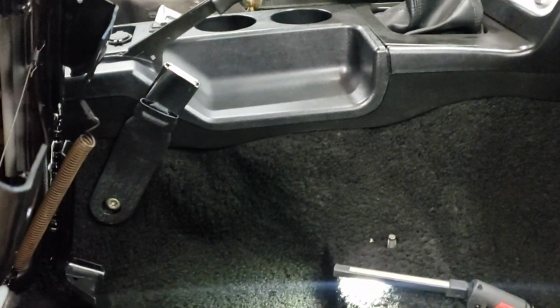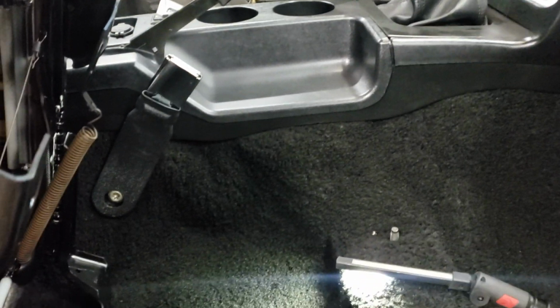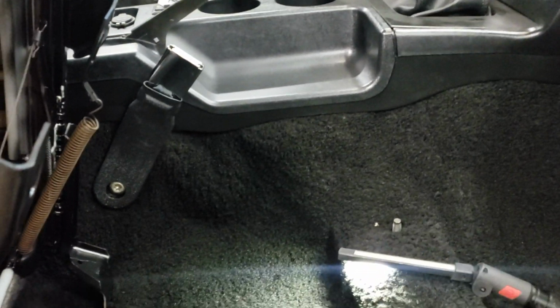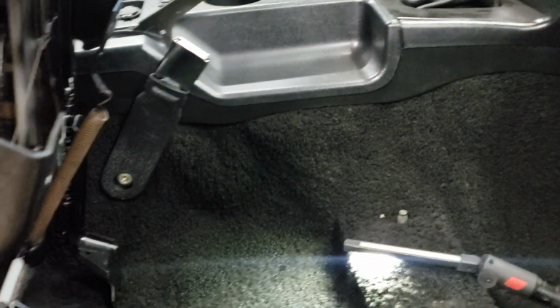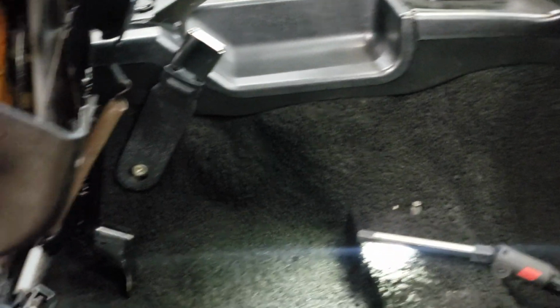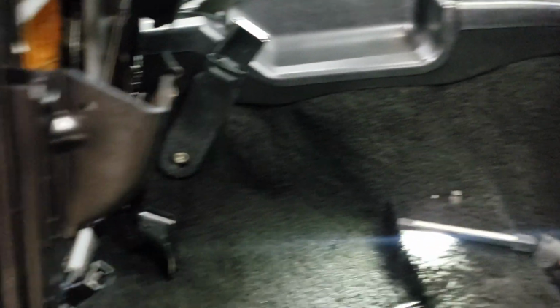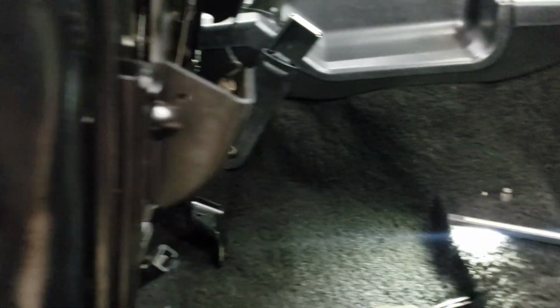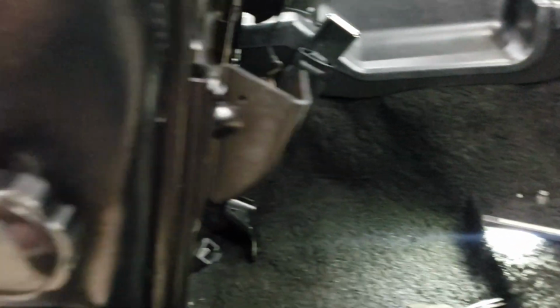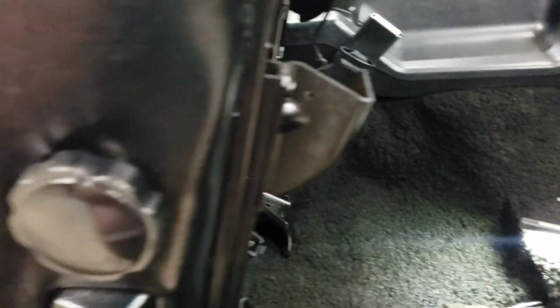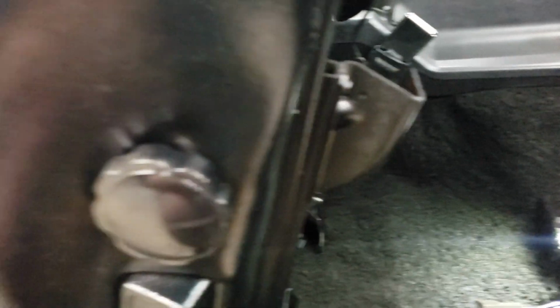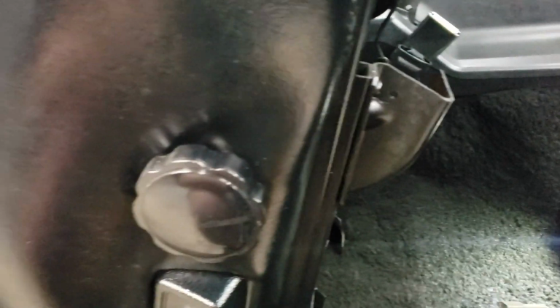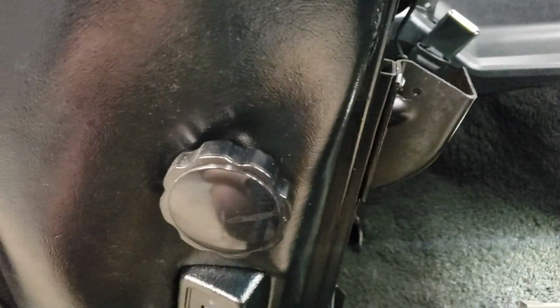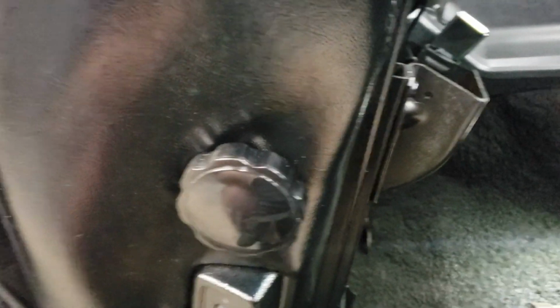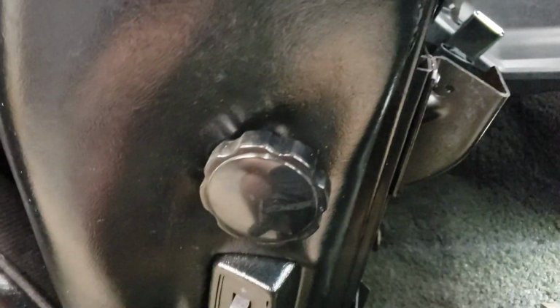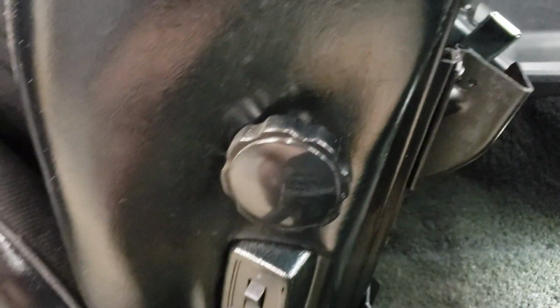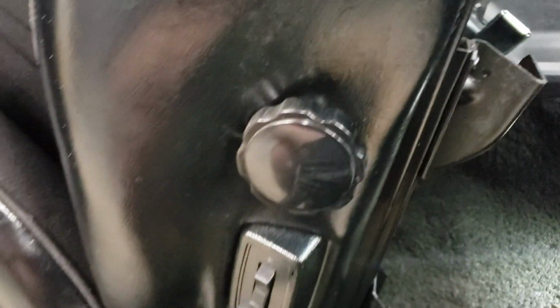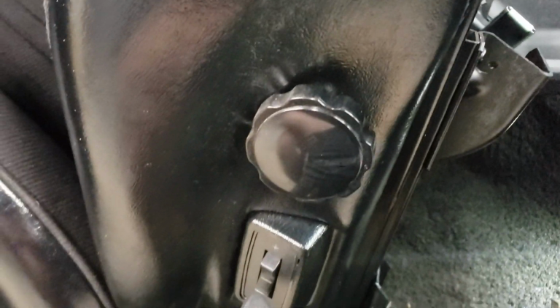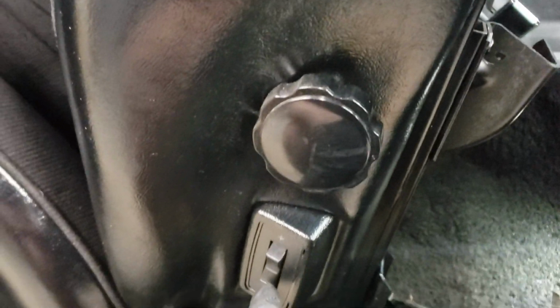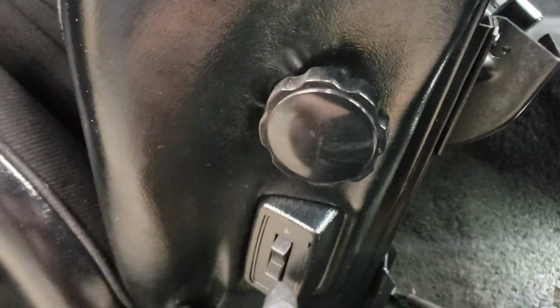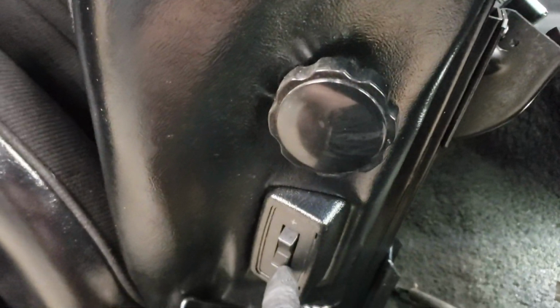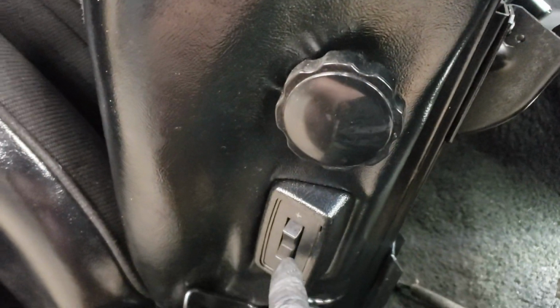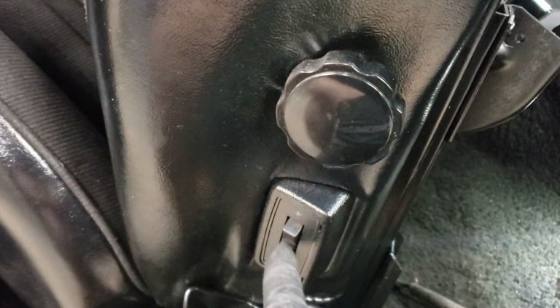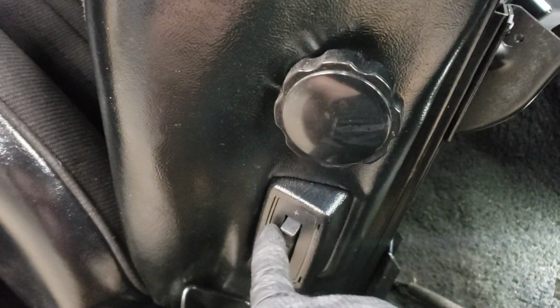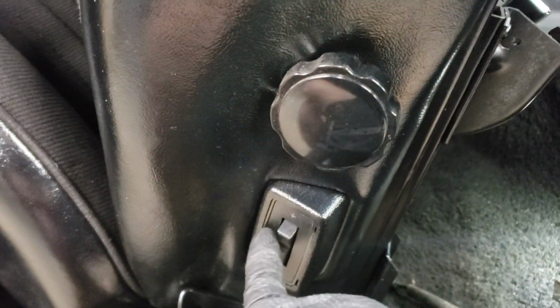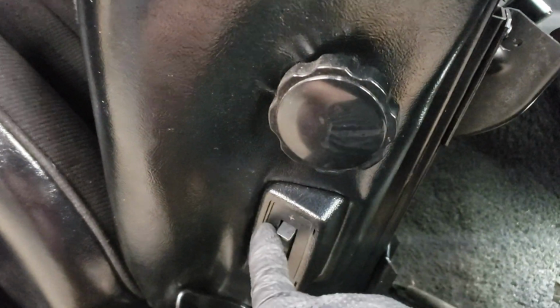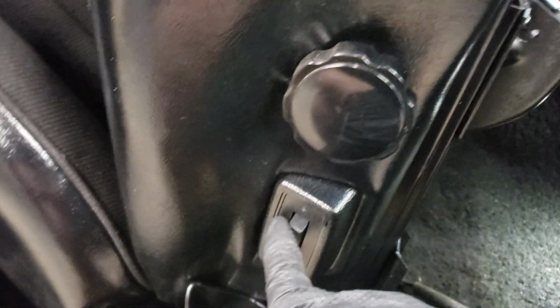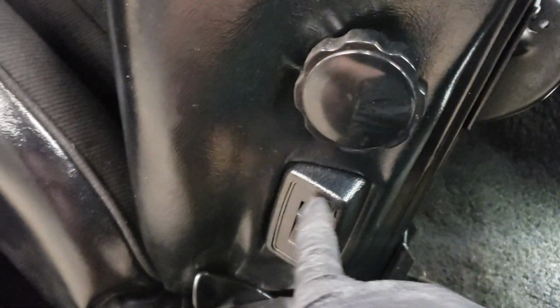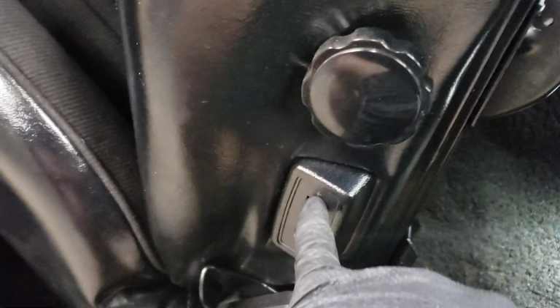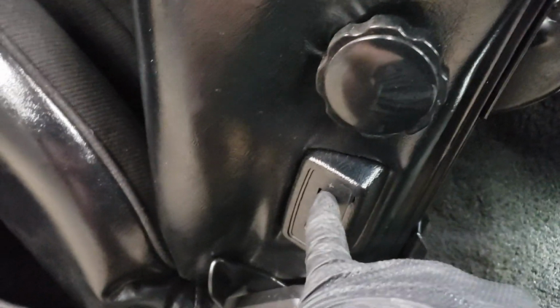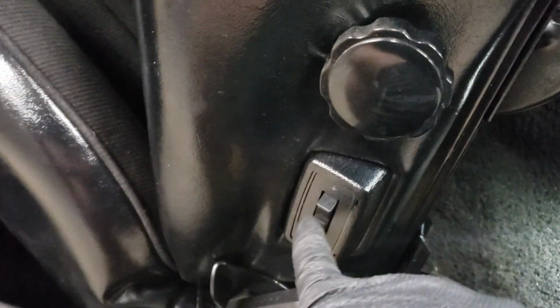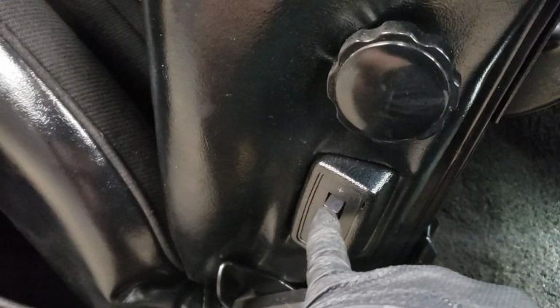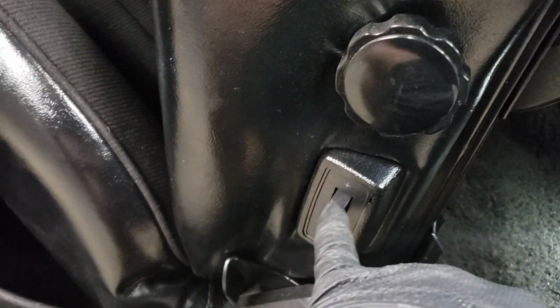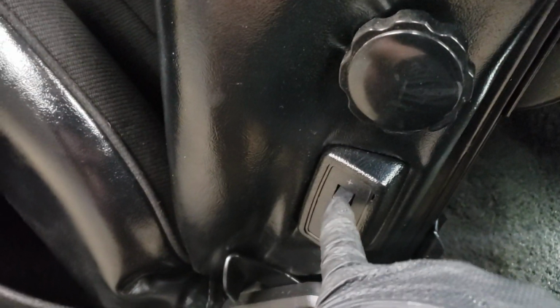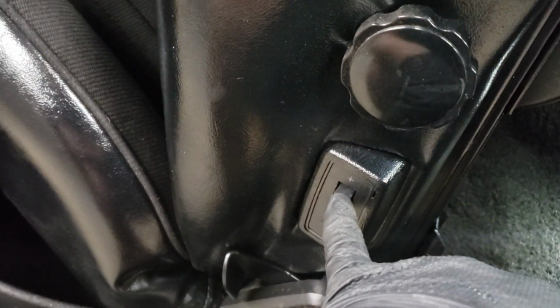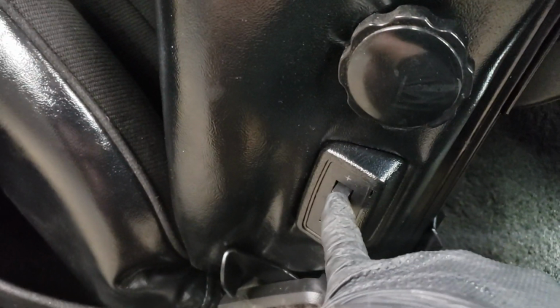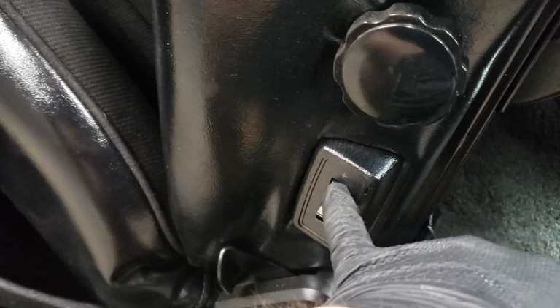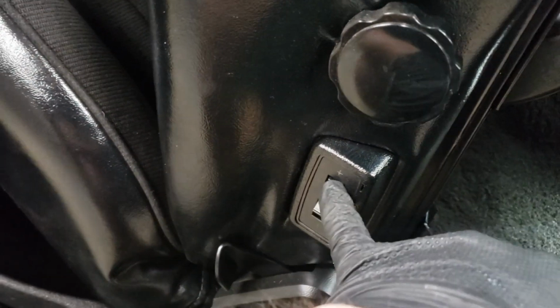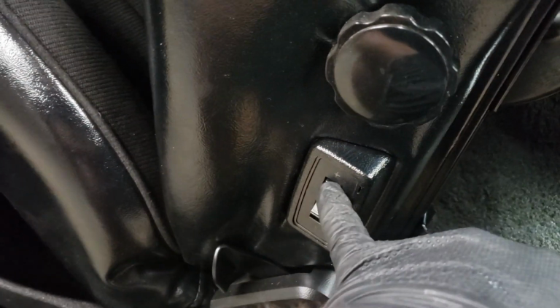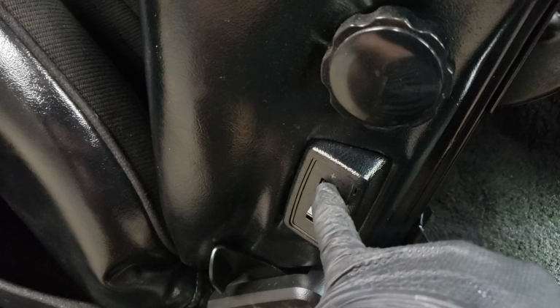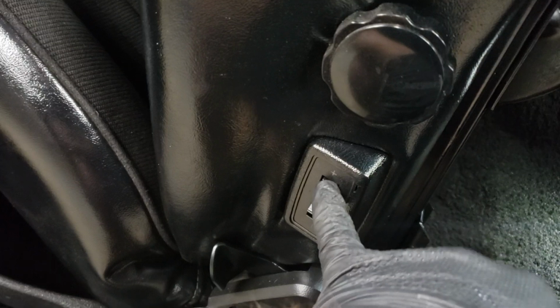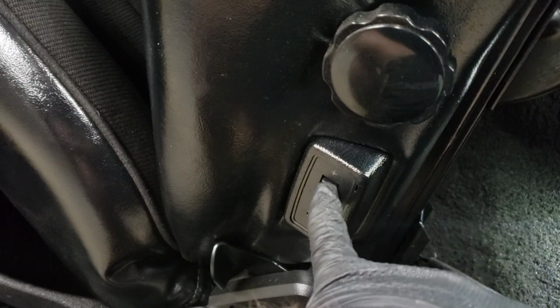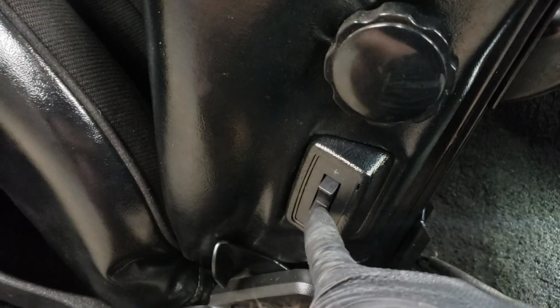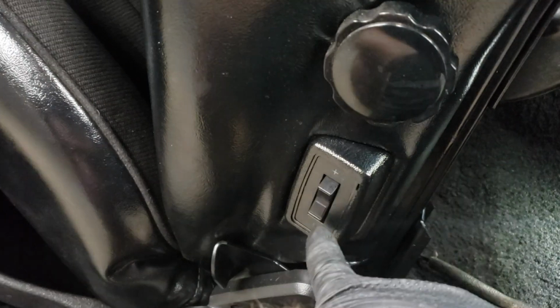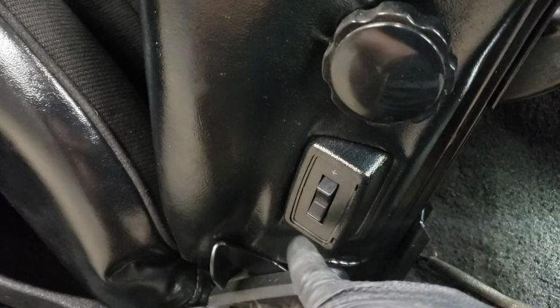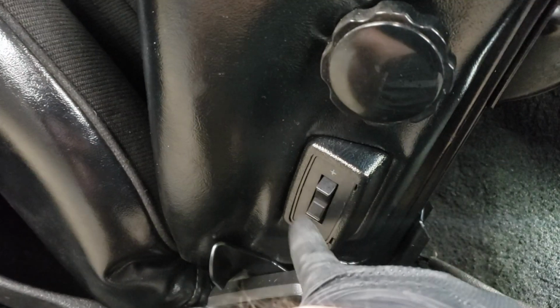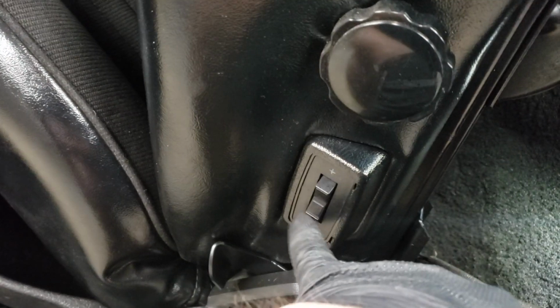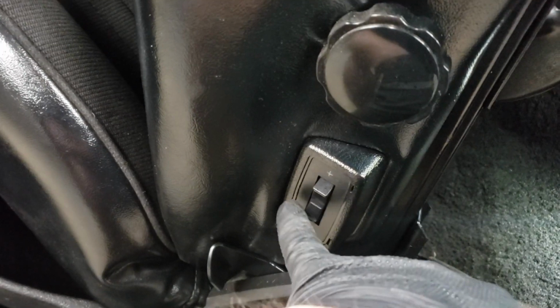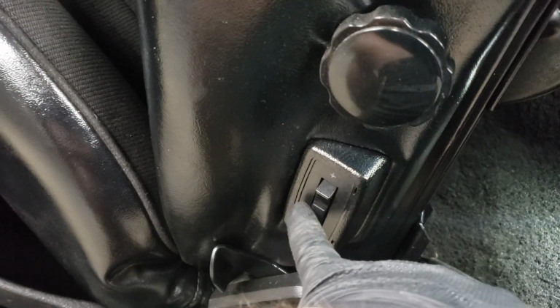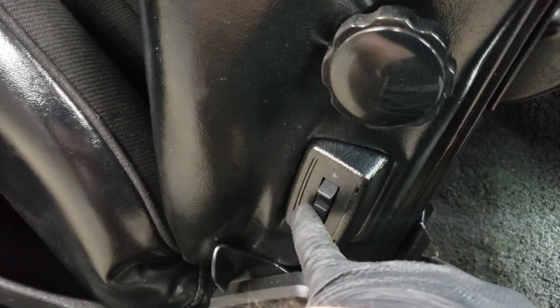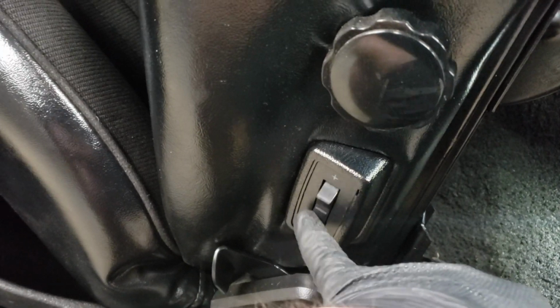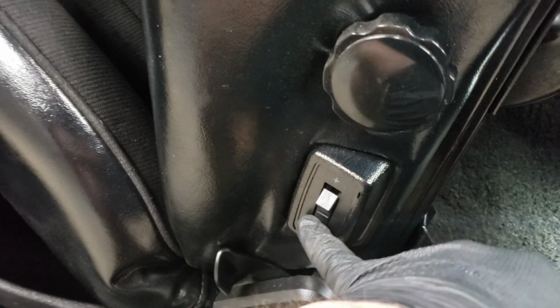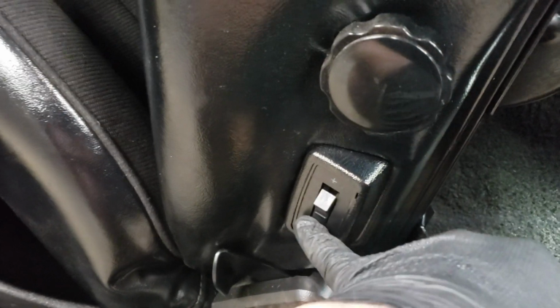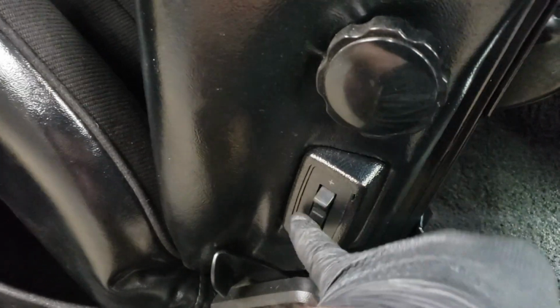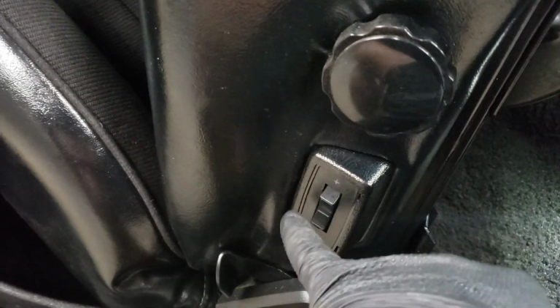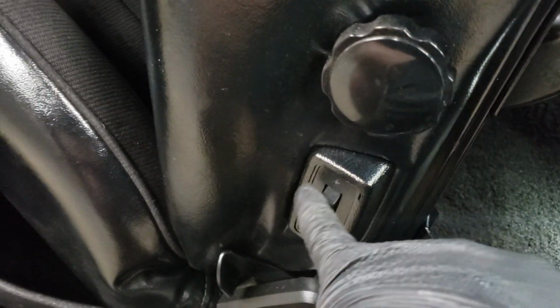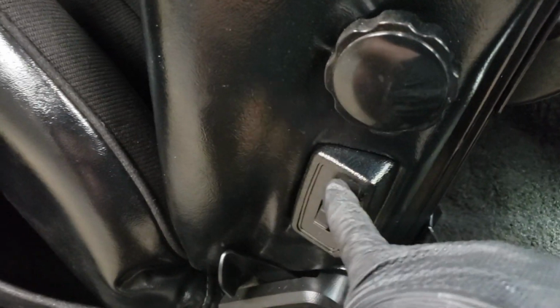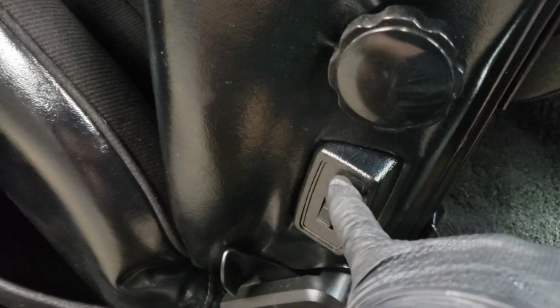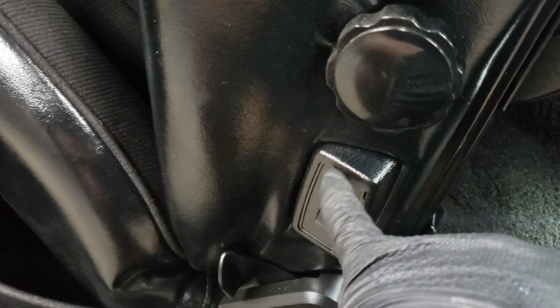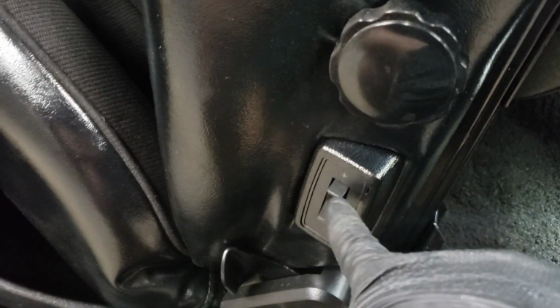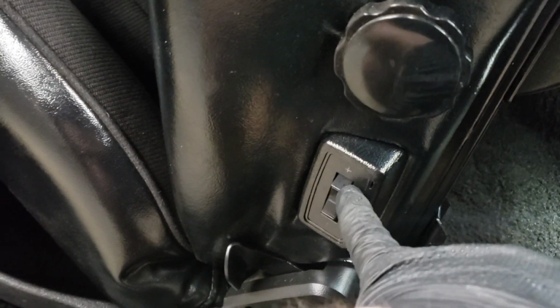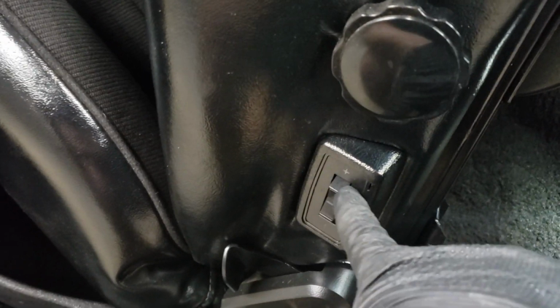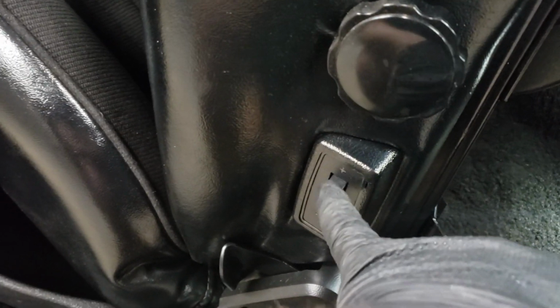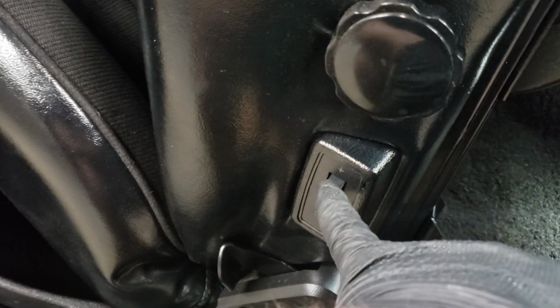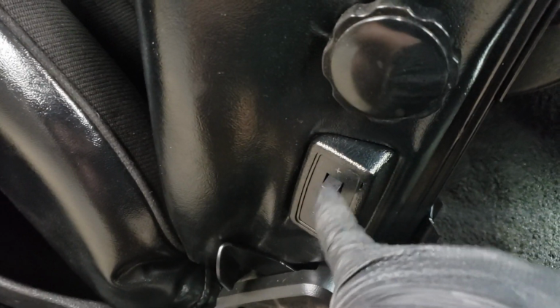These cars do have a lumbar support, which is pretty fancy for 1992.